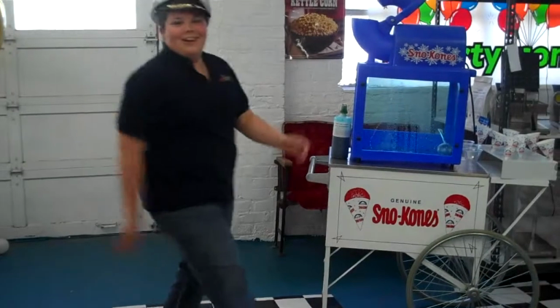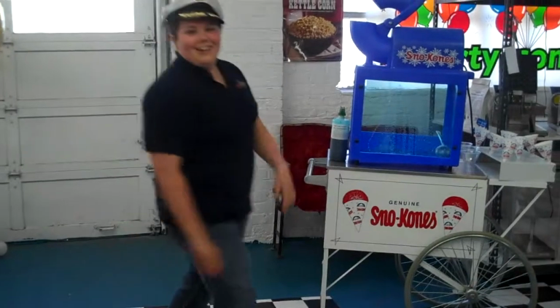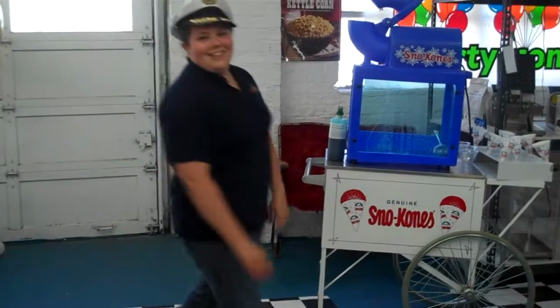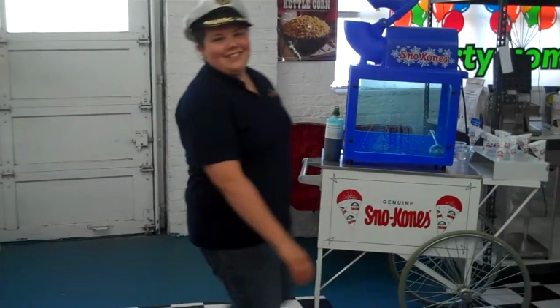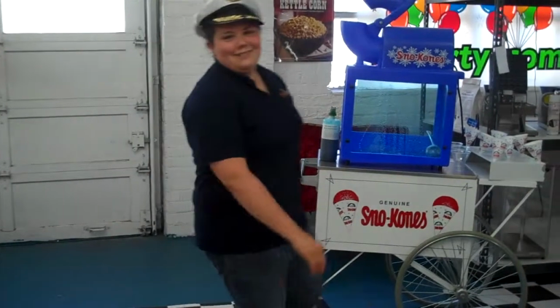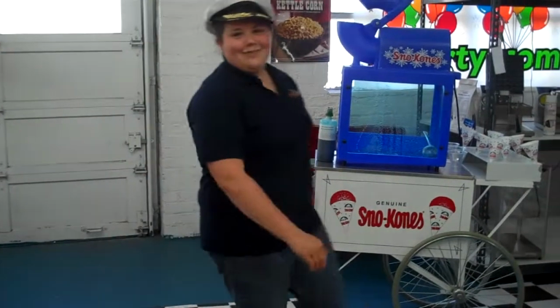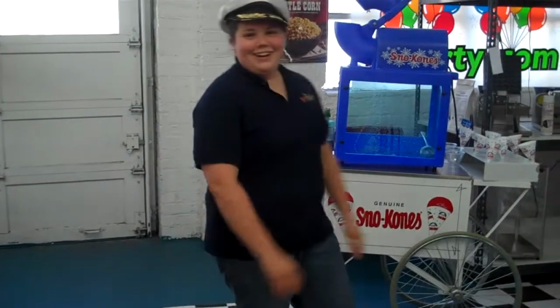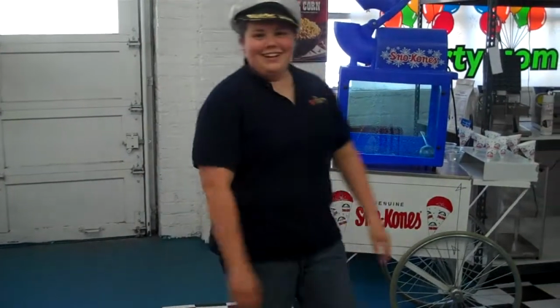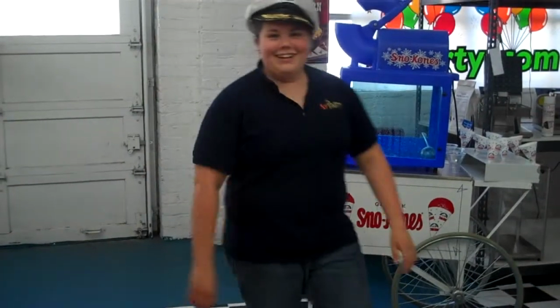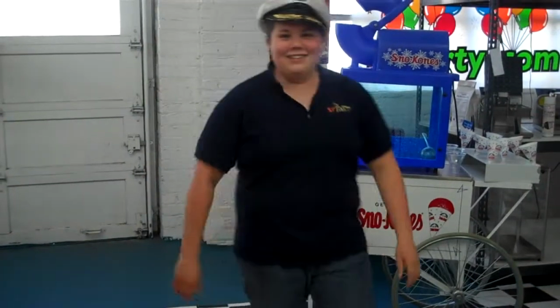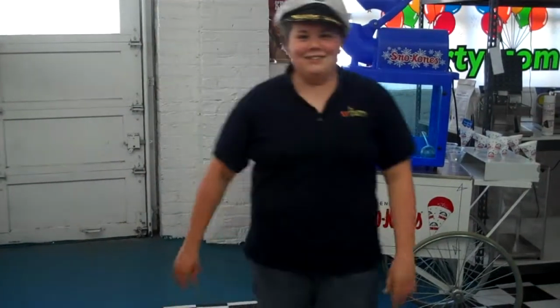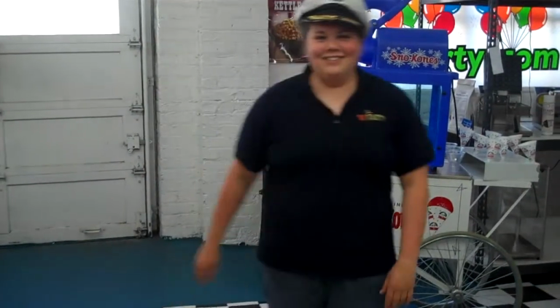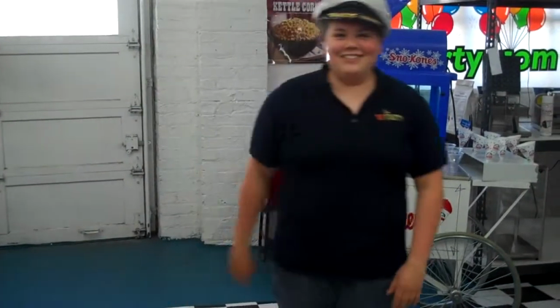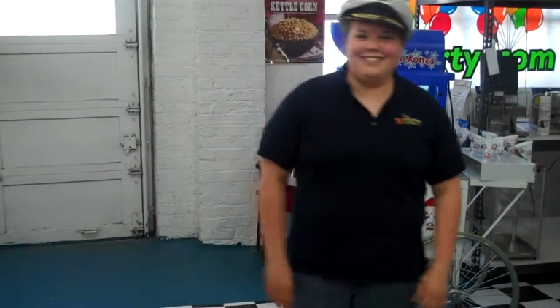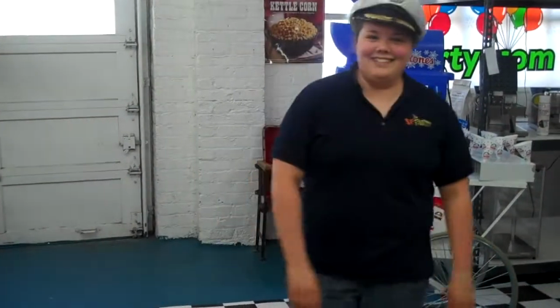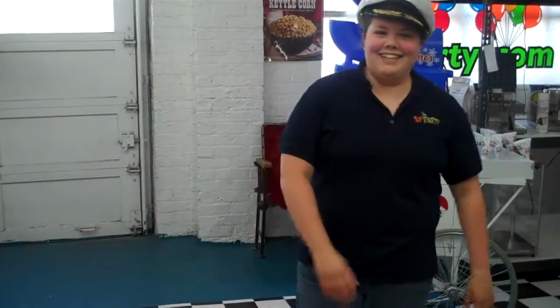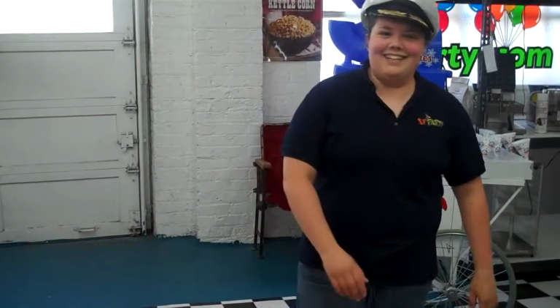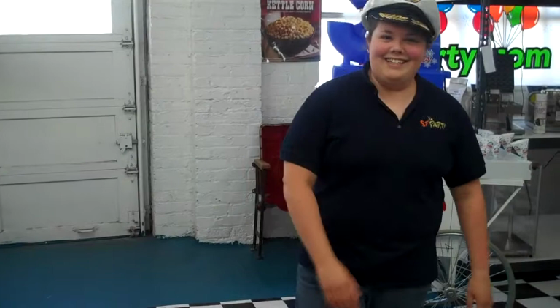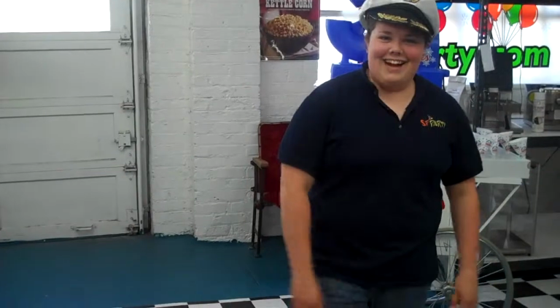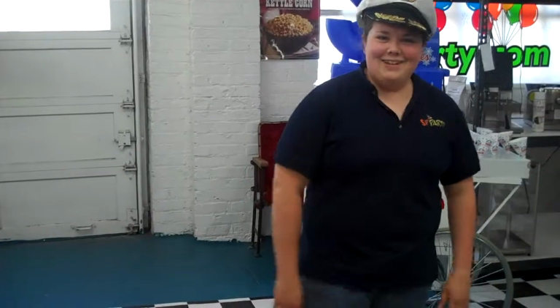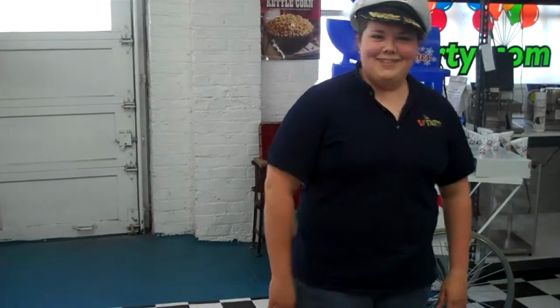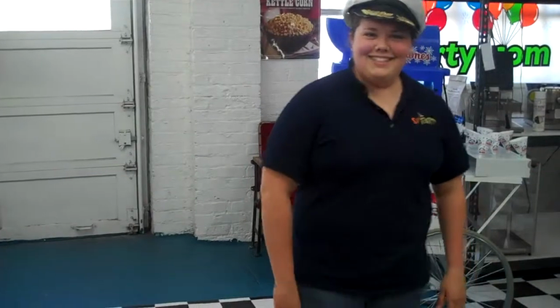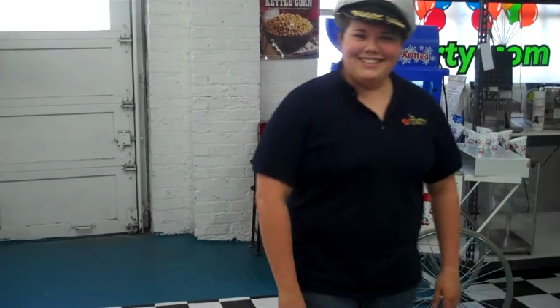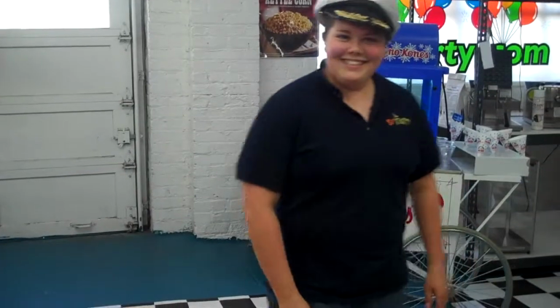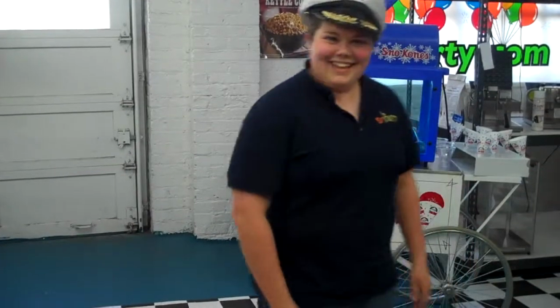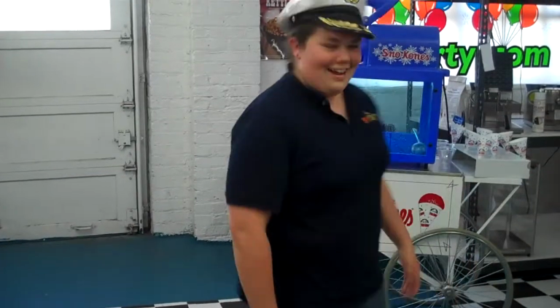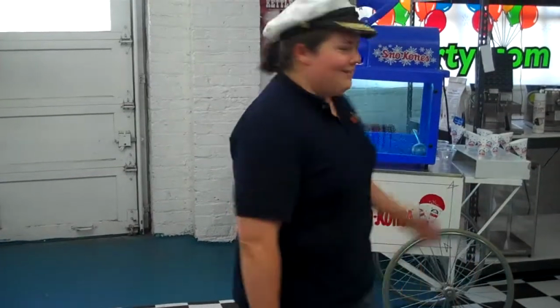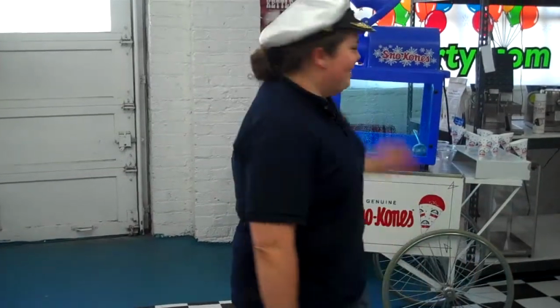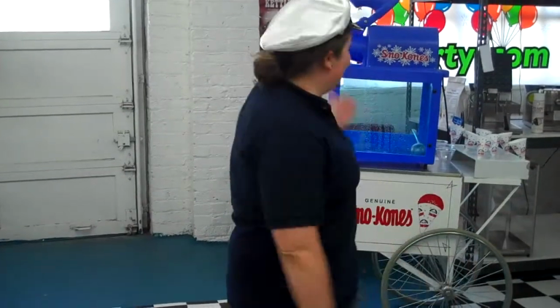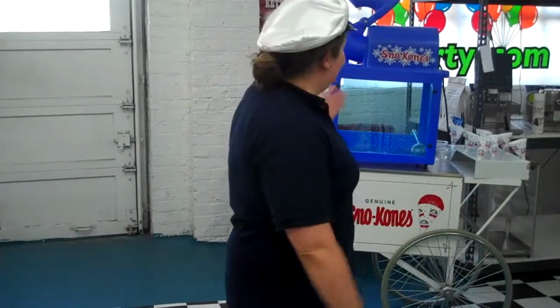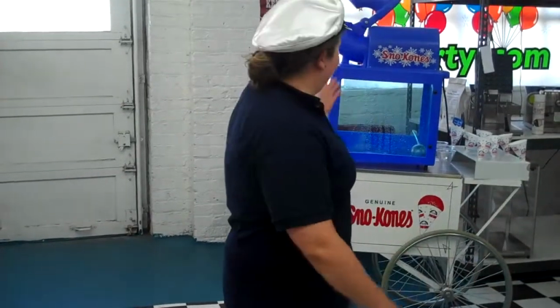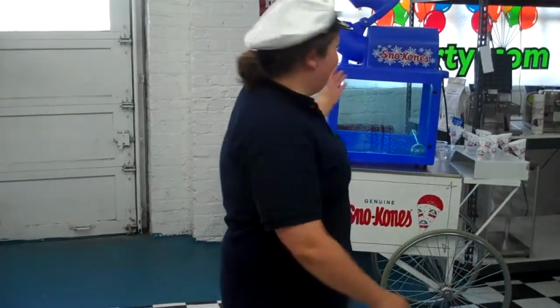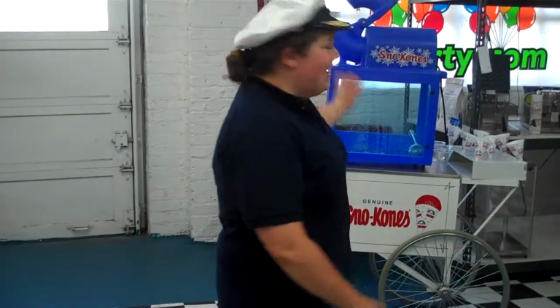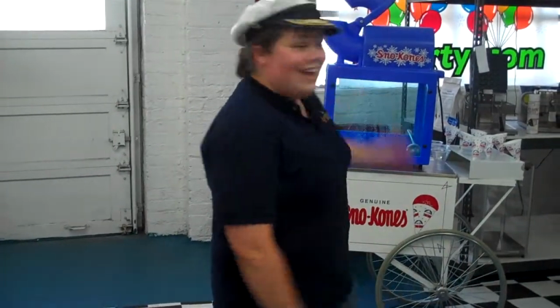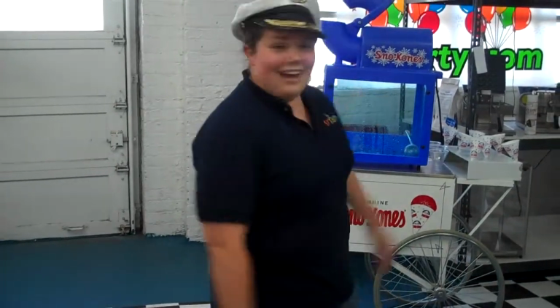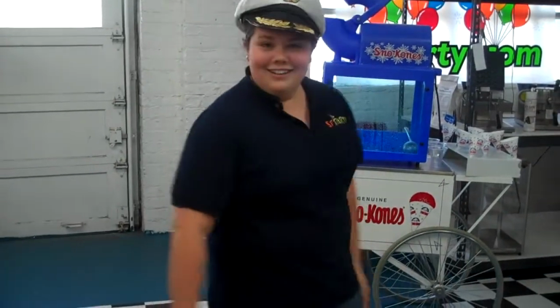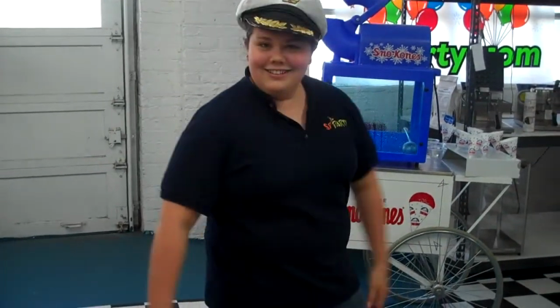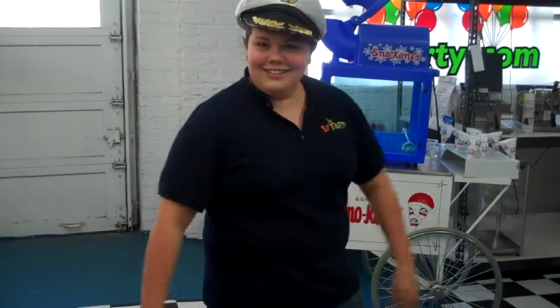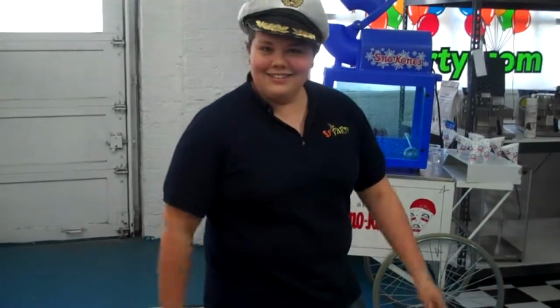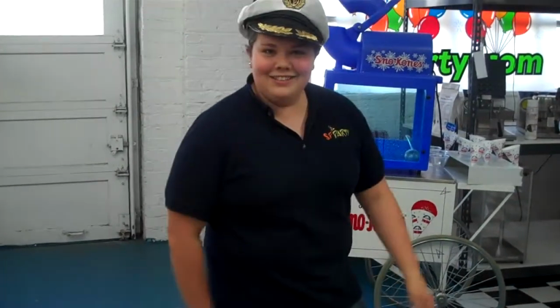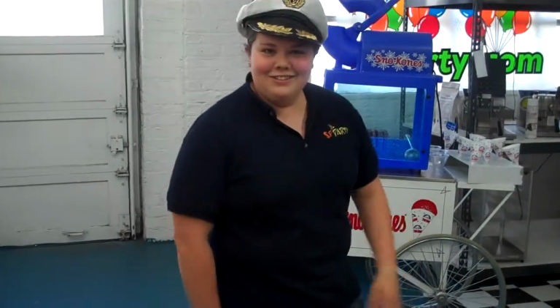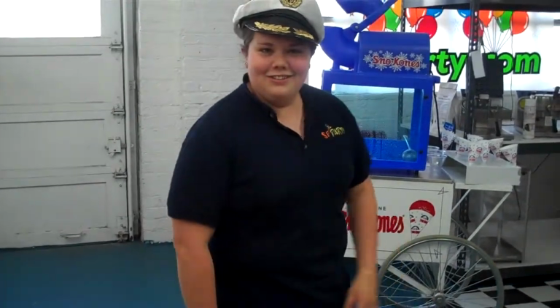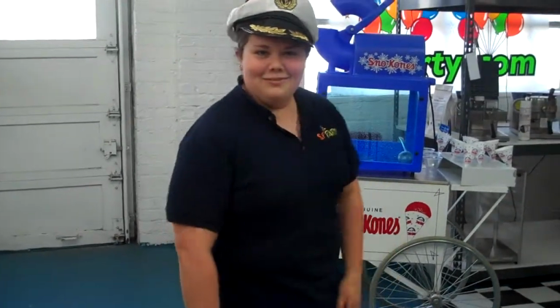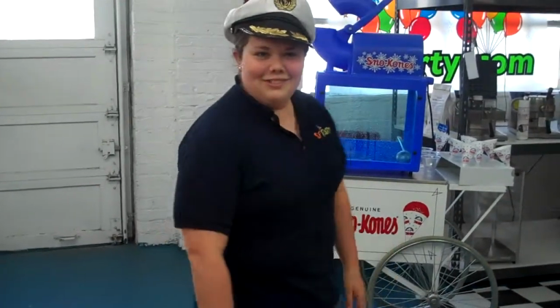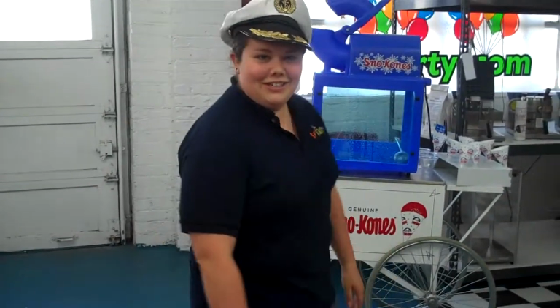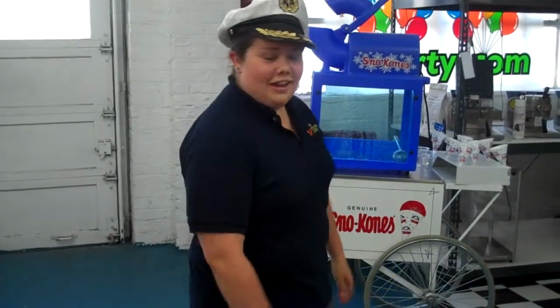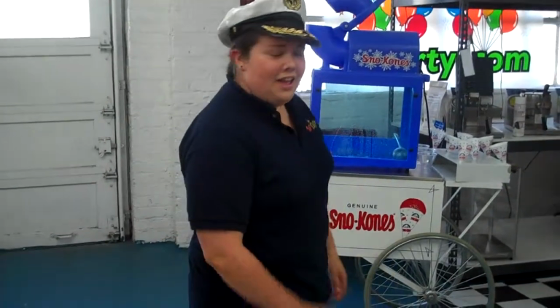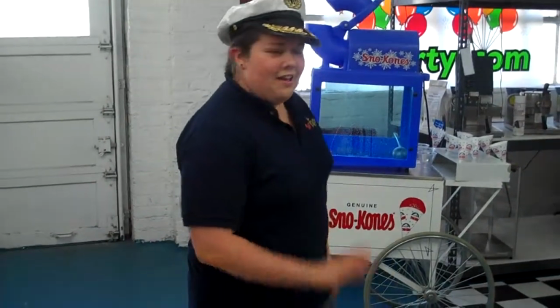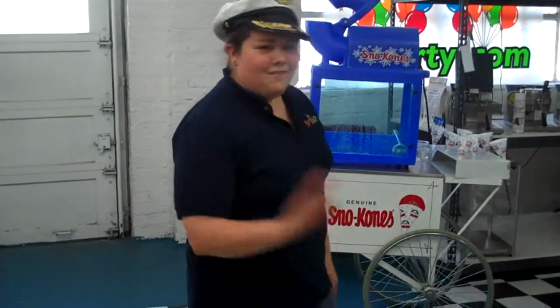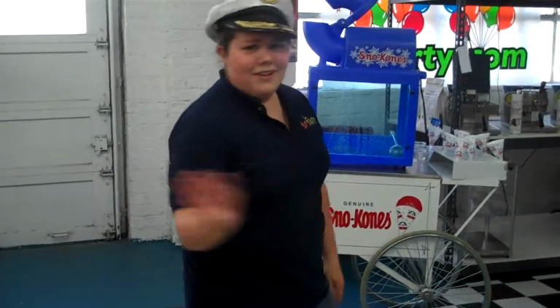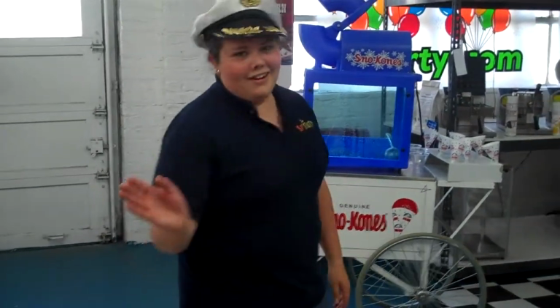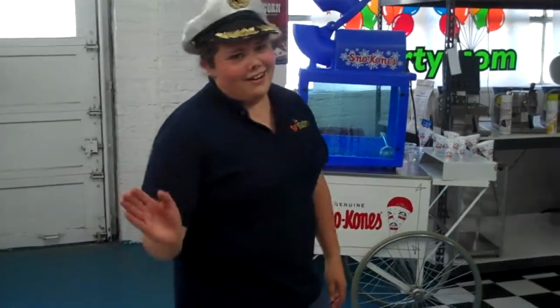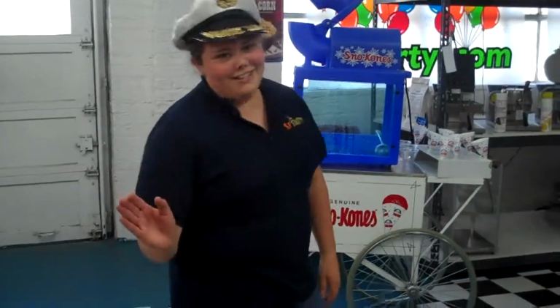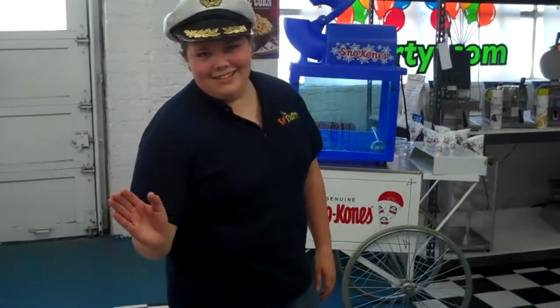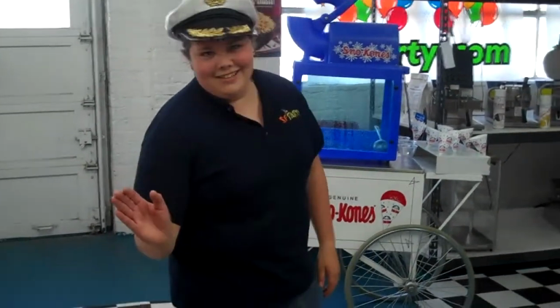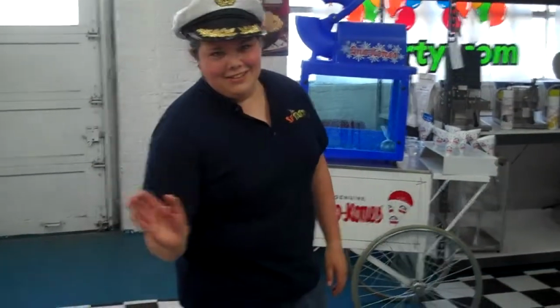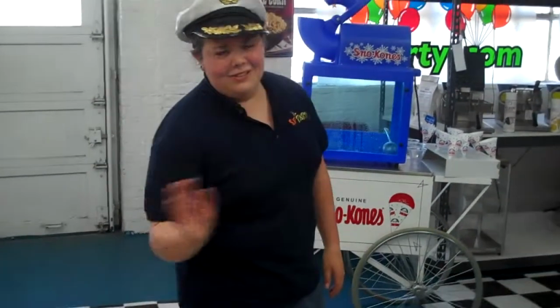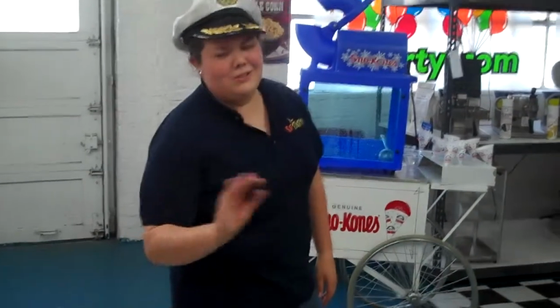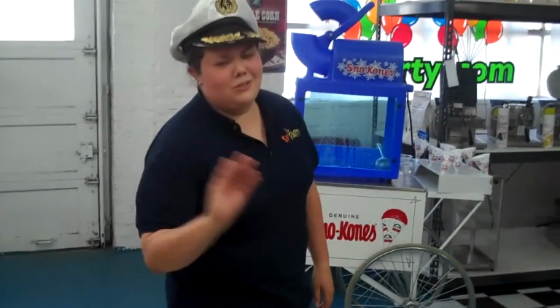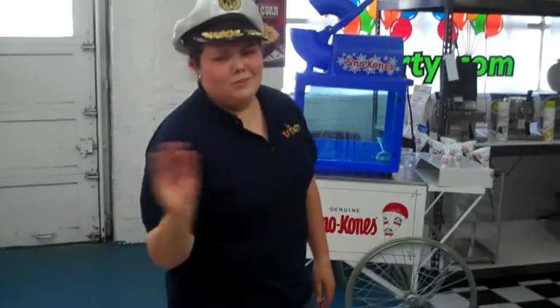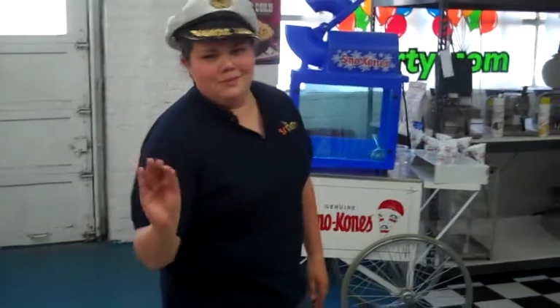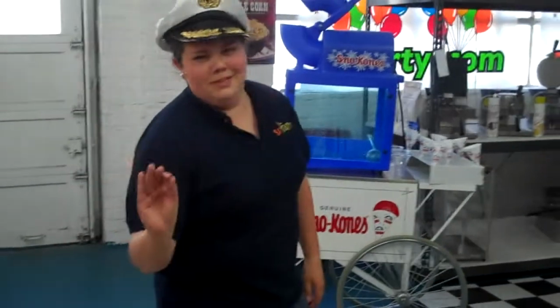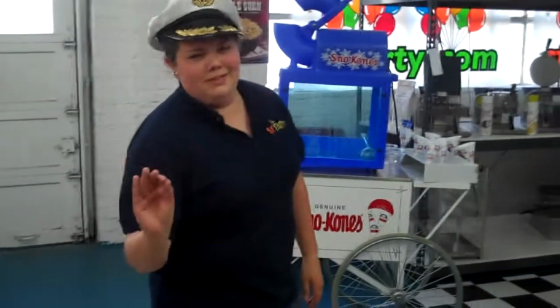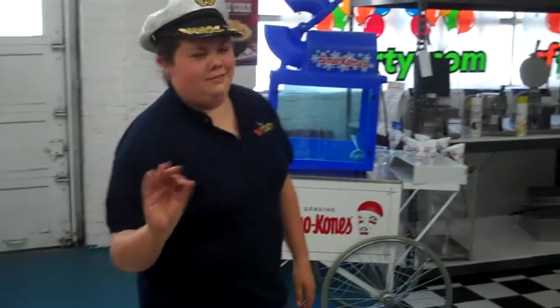Hello SFRD customers, this is Nicky Diamonds and today I'm going to show you how to use our snow cone machine. Very easy, it's super easy.